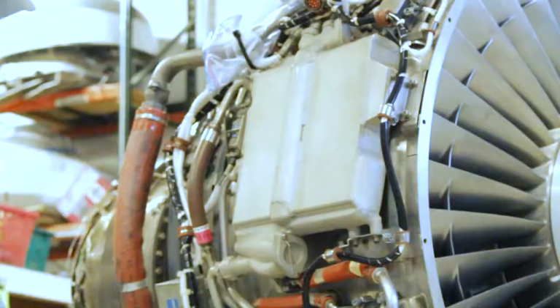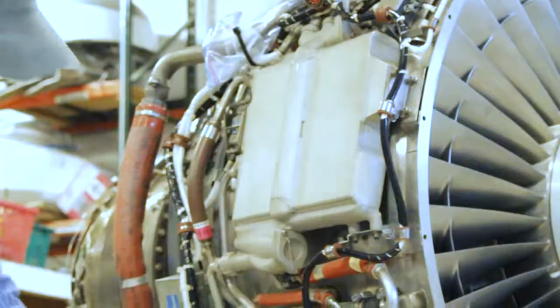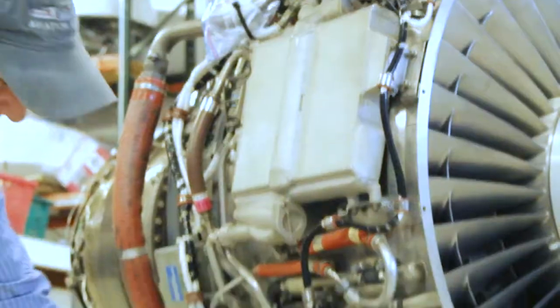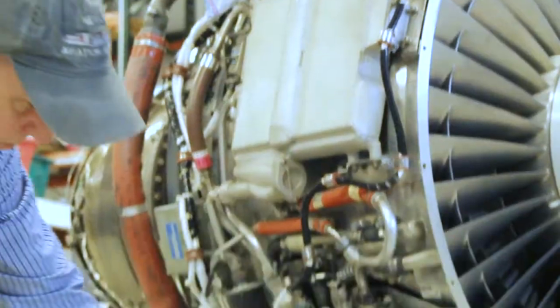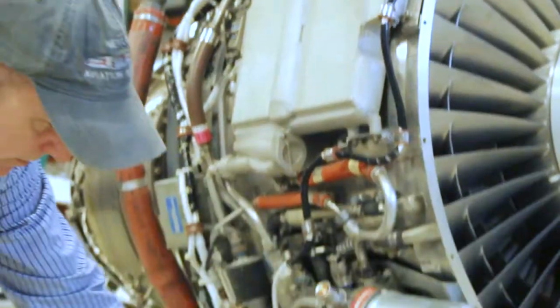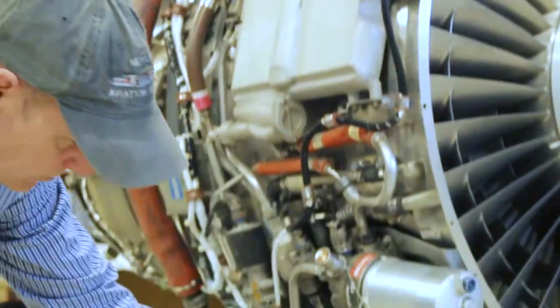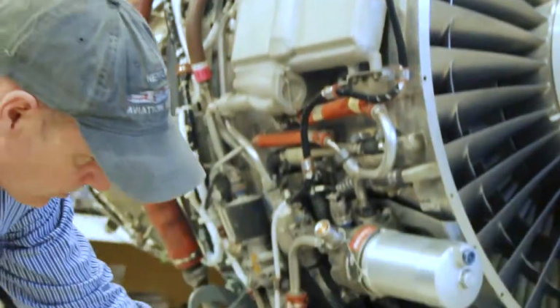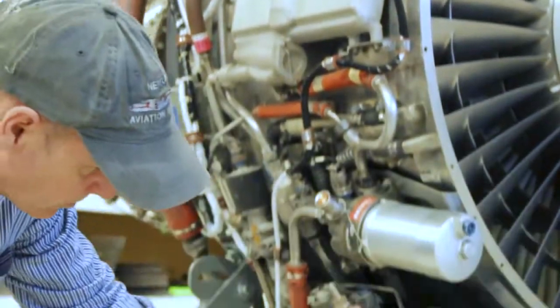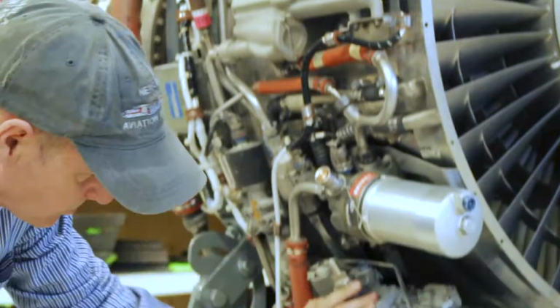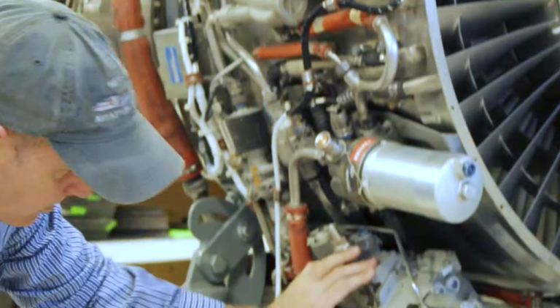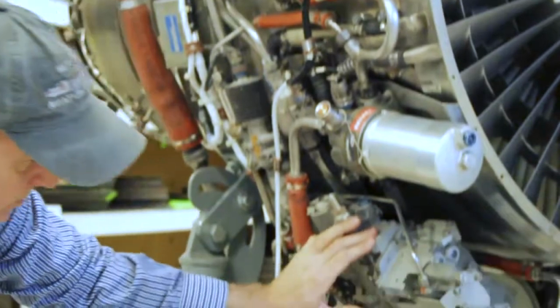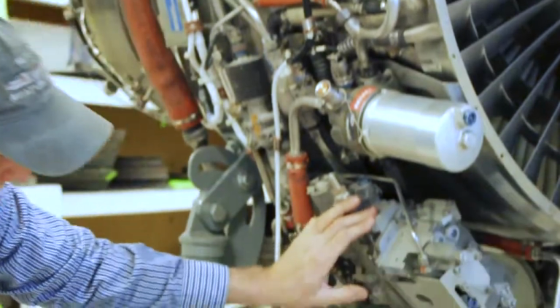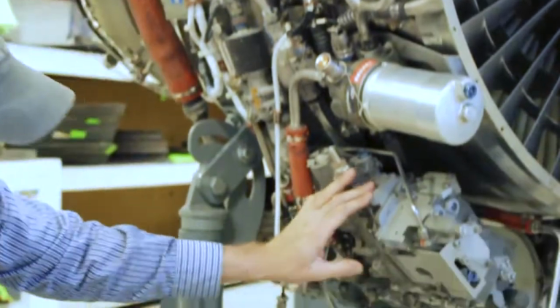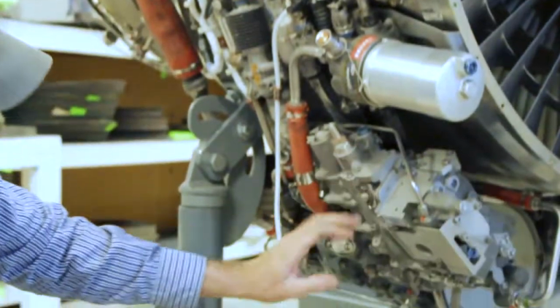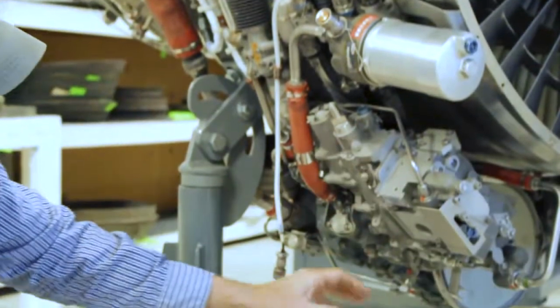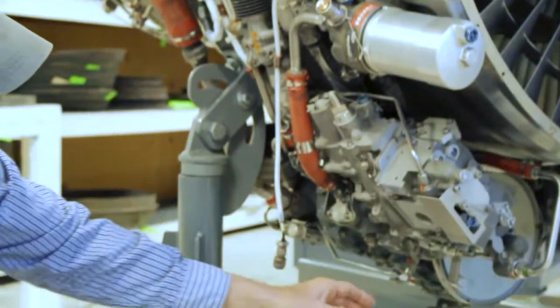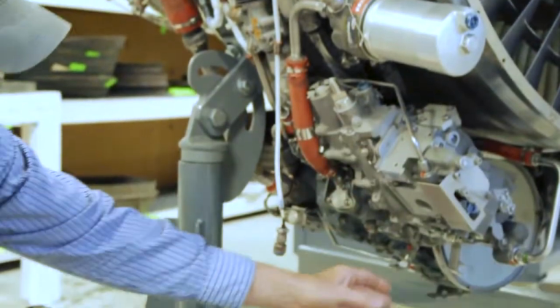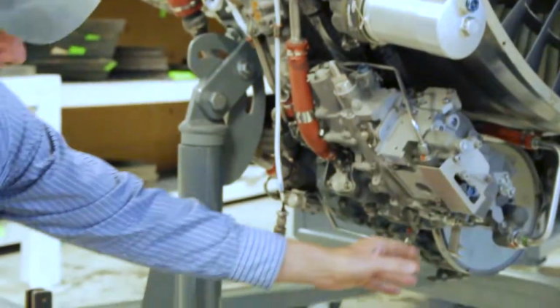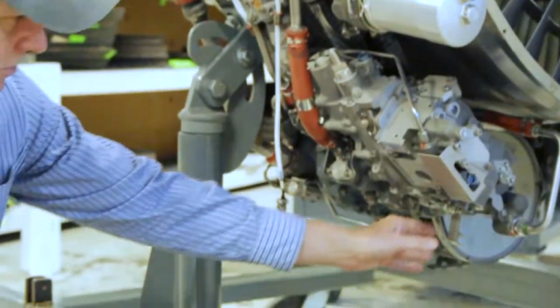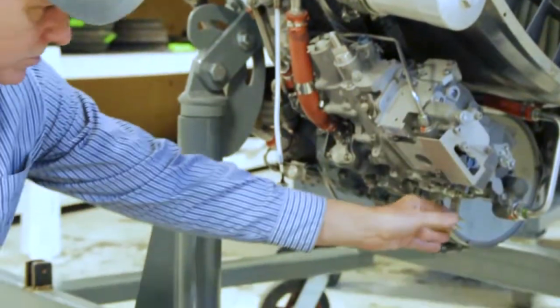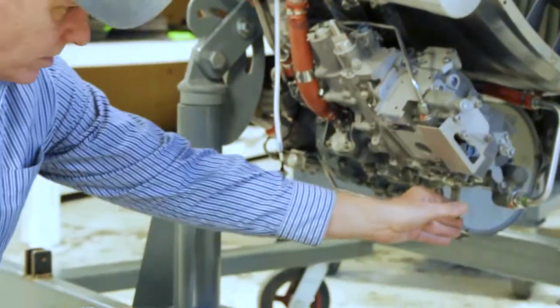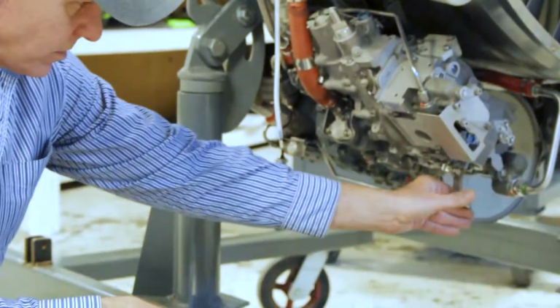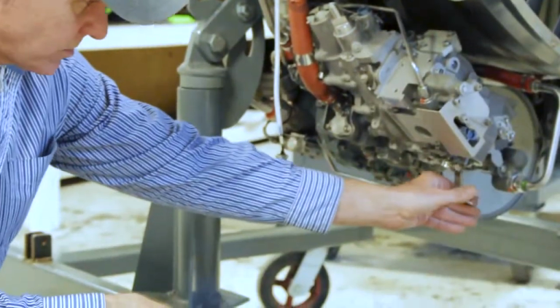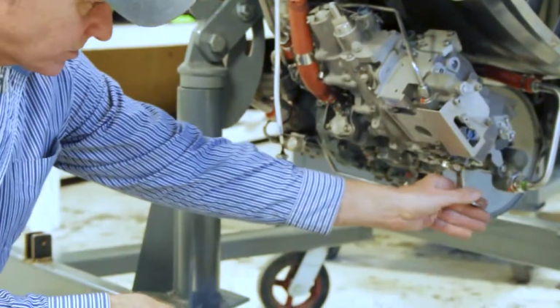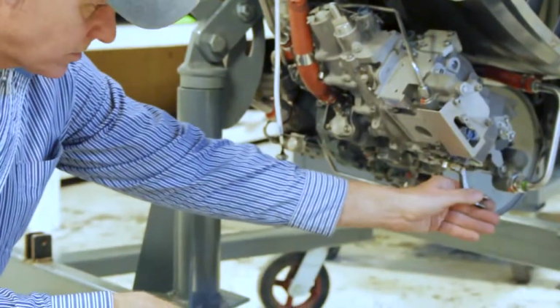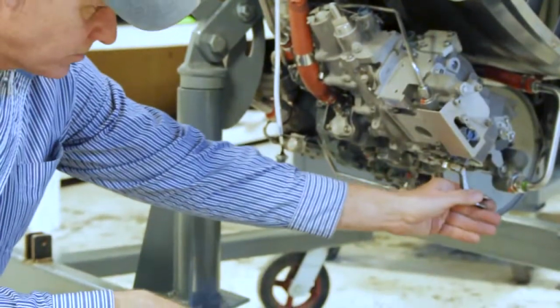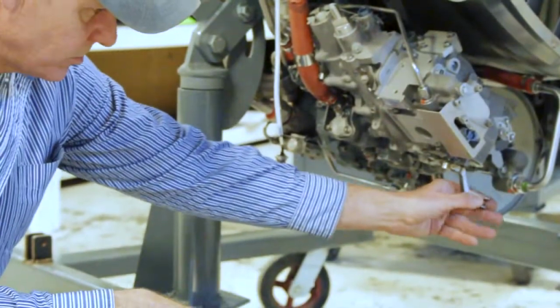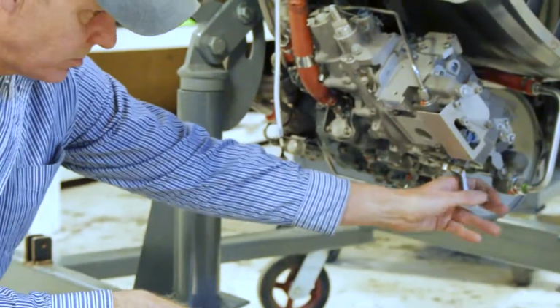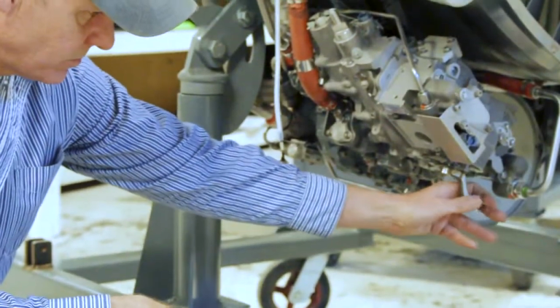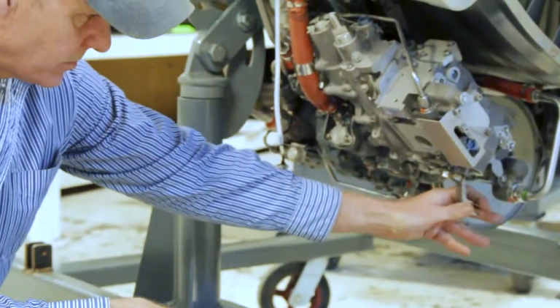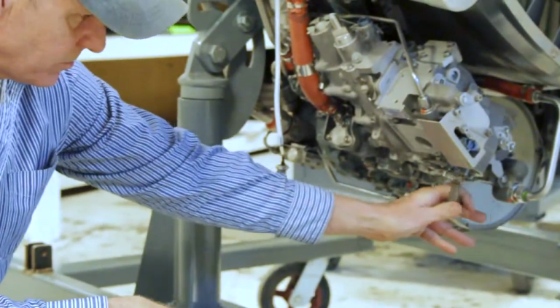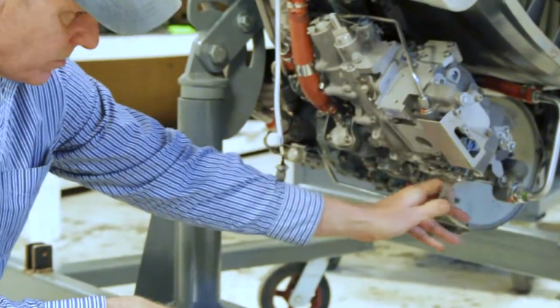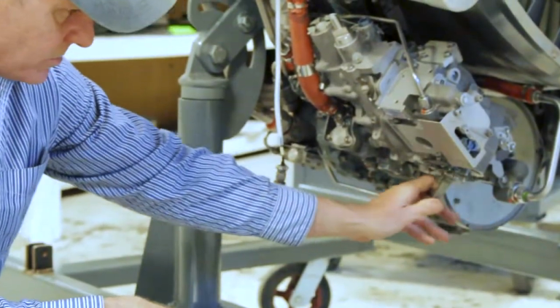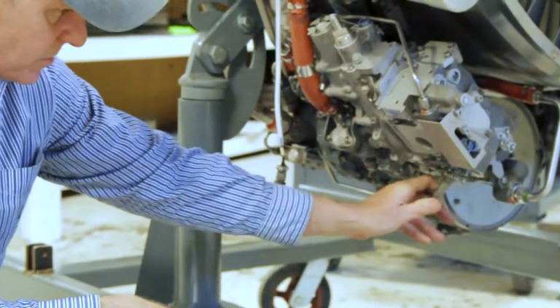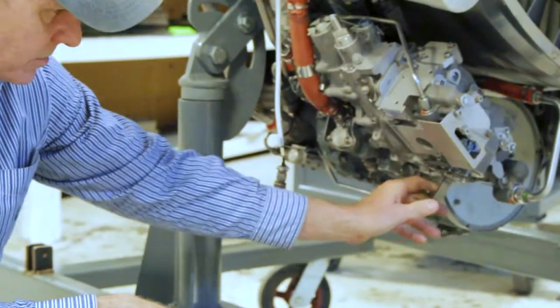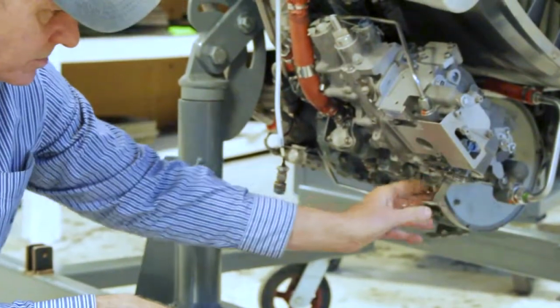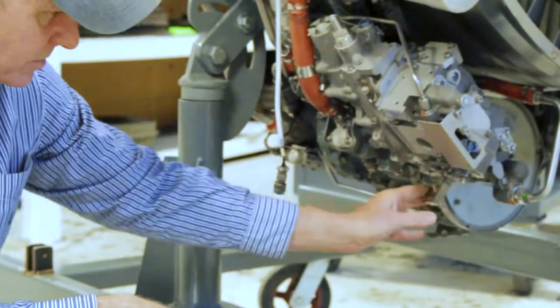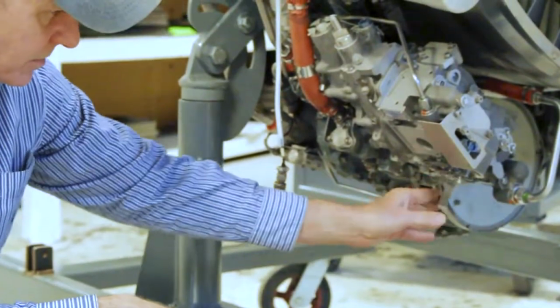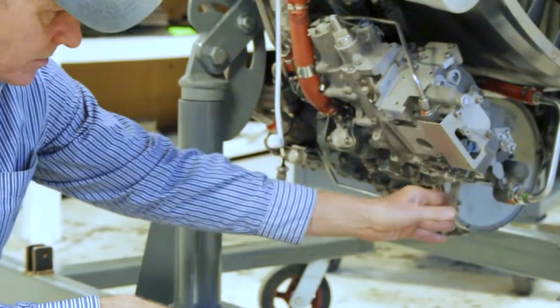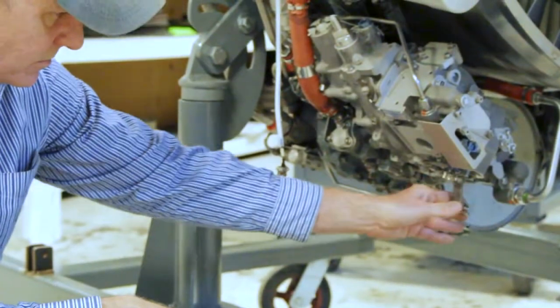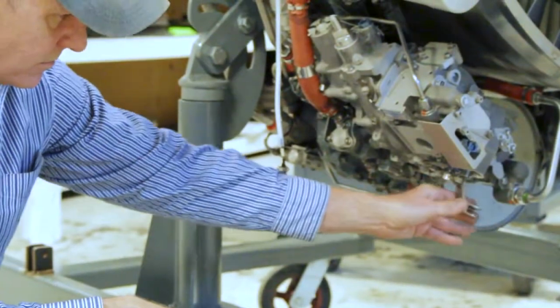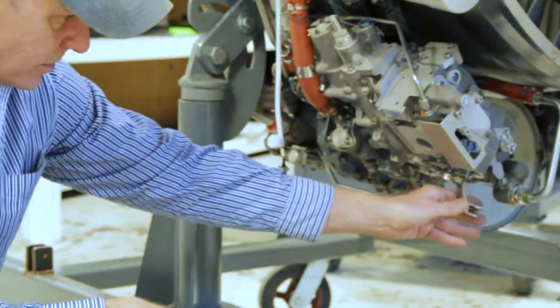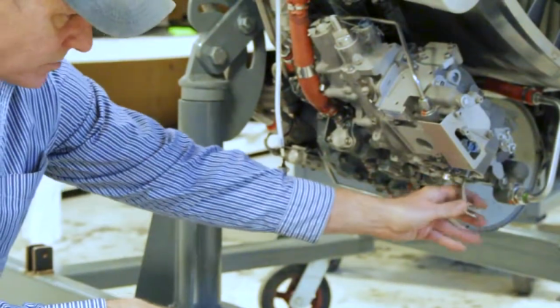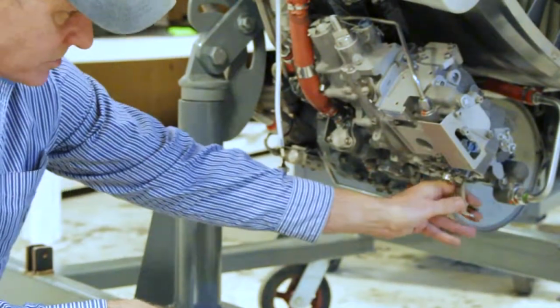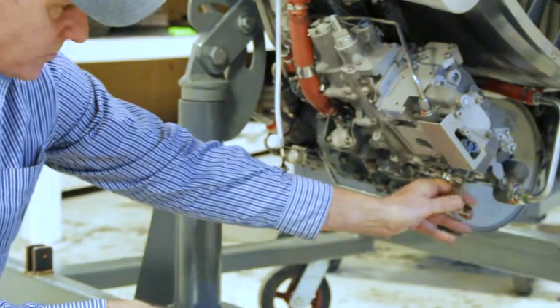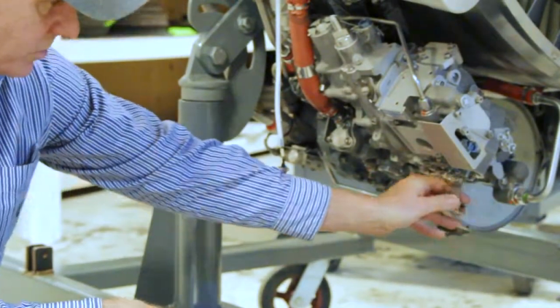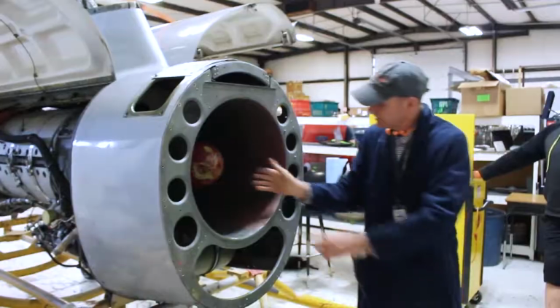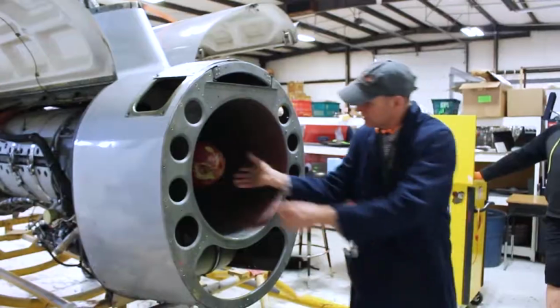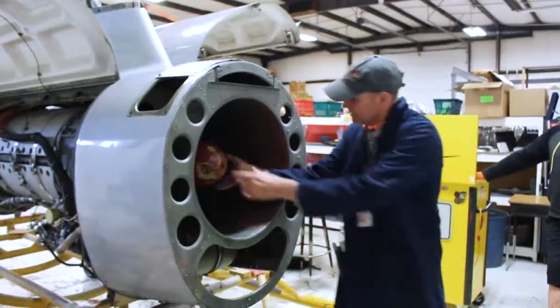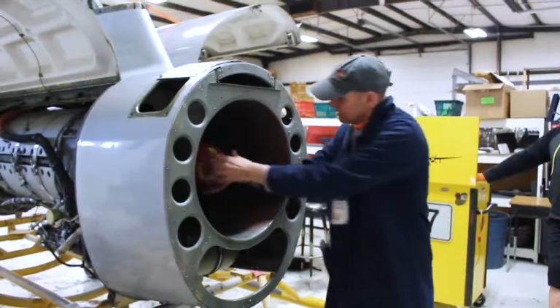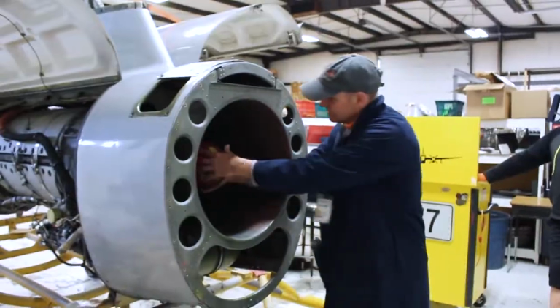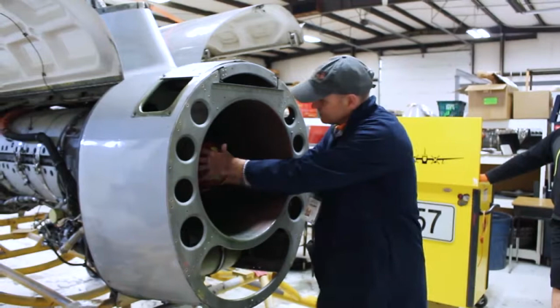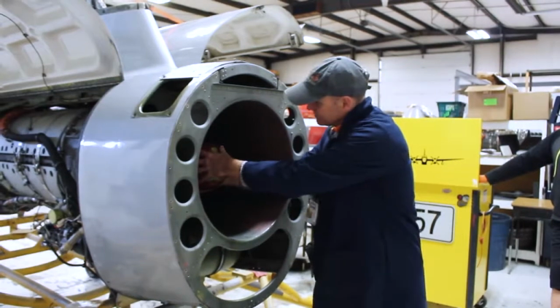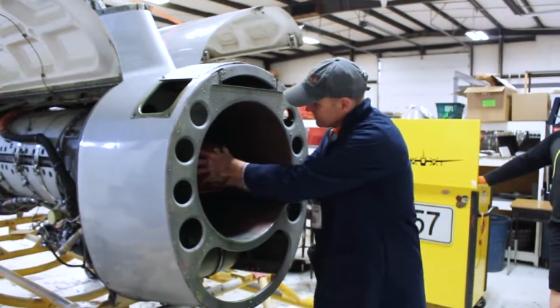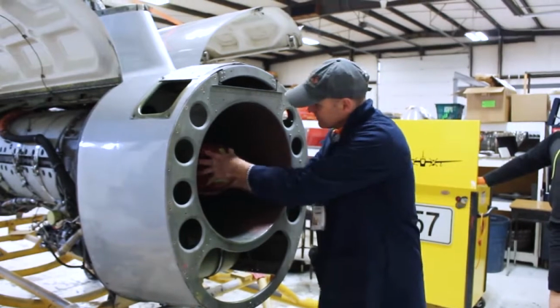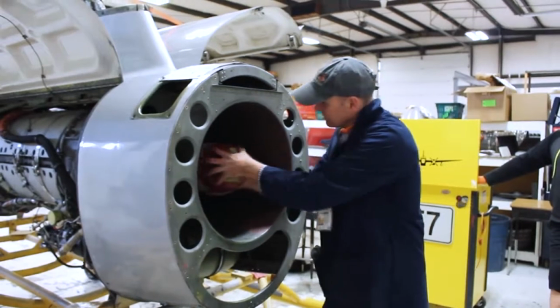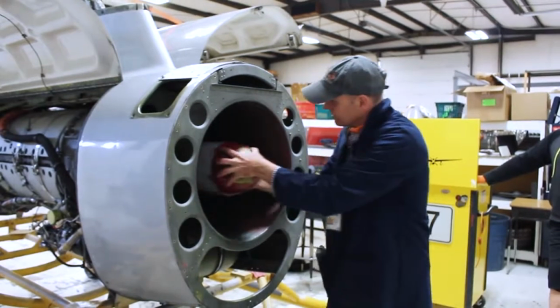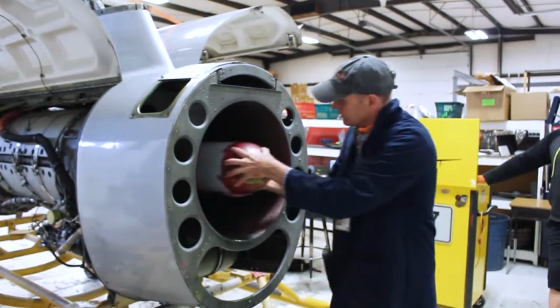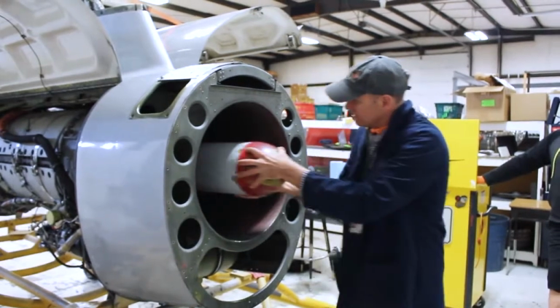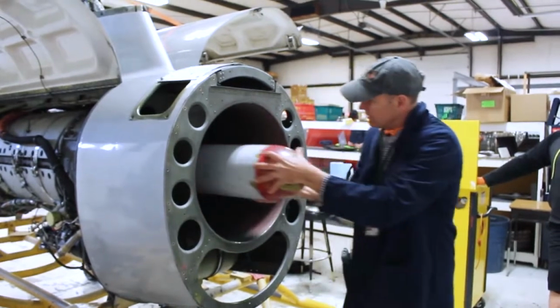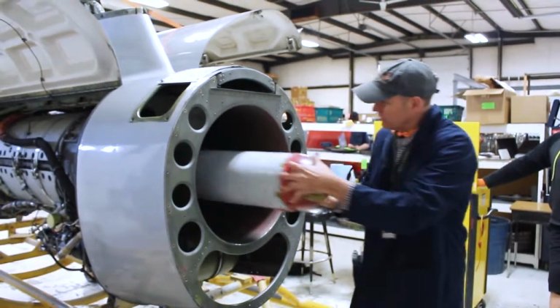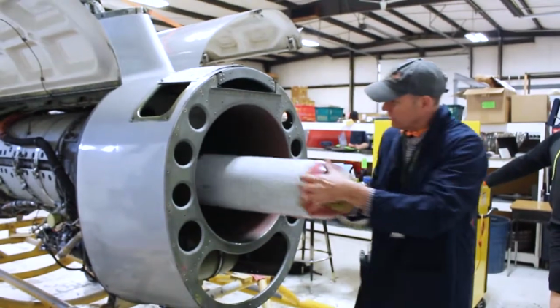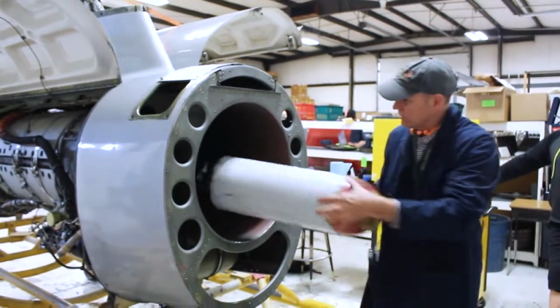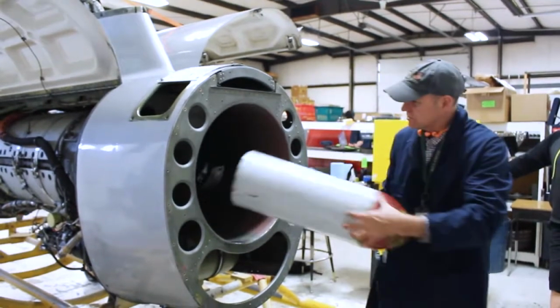Another thing I do here is the final inspections of our engines, making sure that they have a good quality check prior to going on the wing.